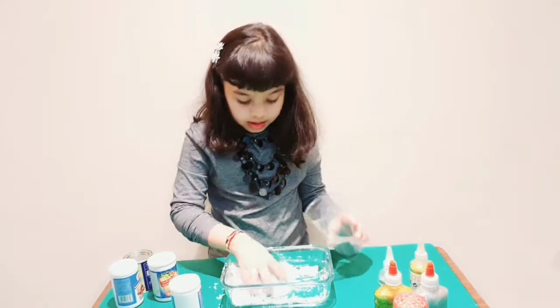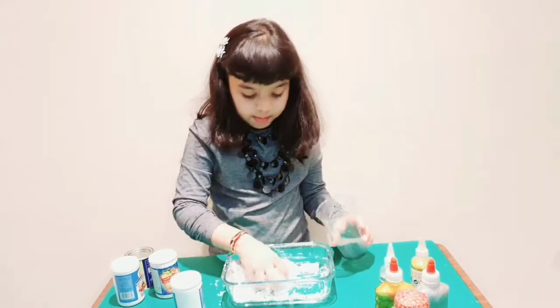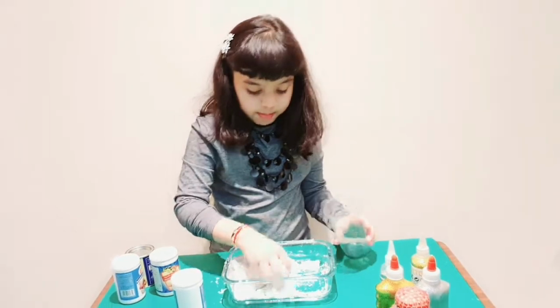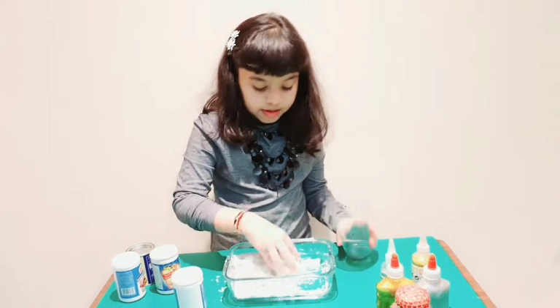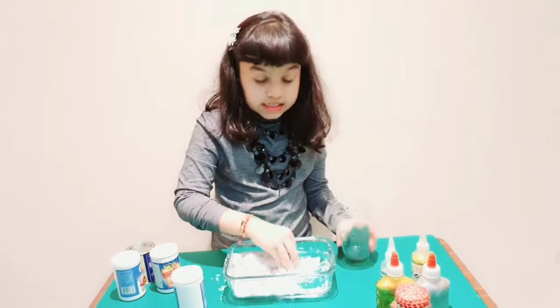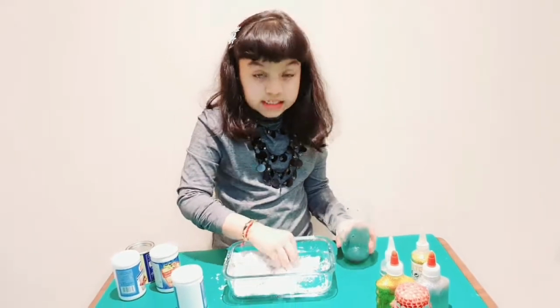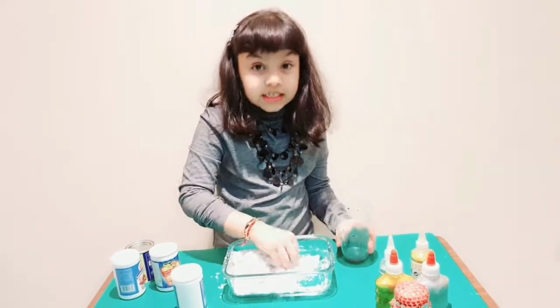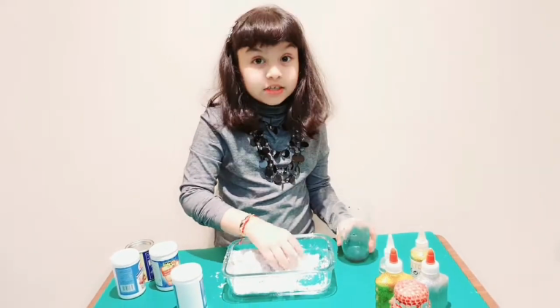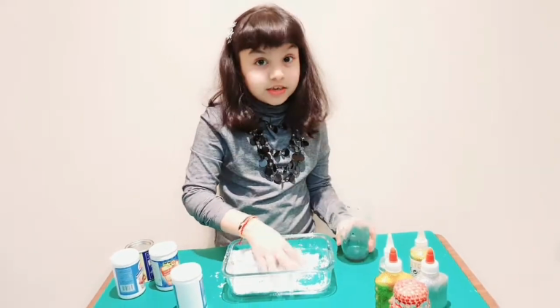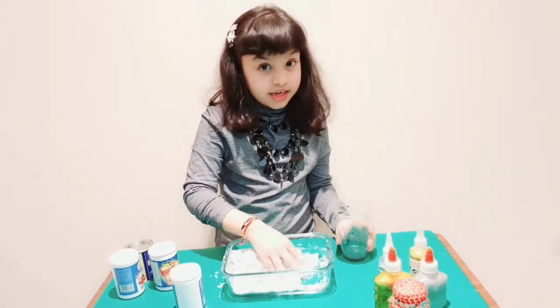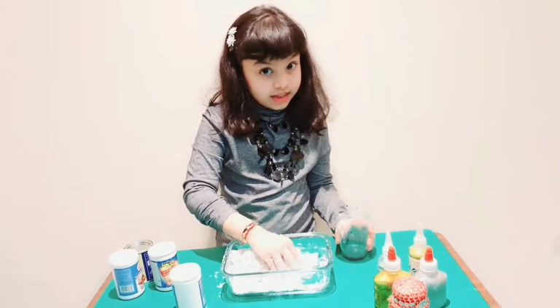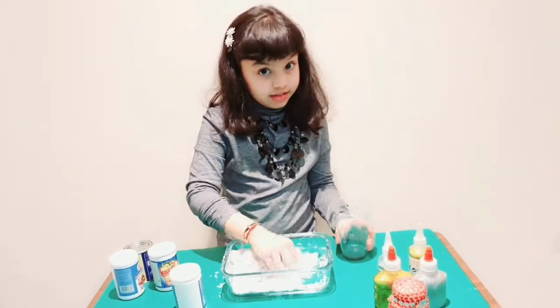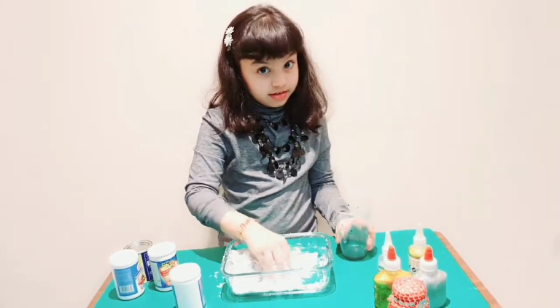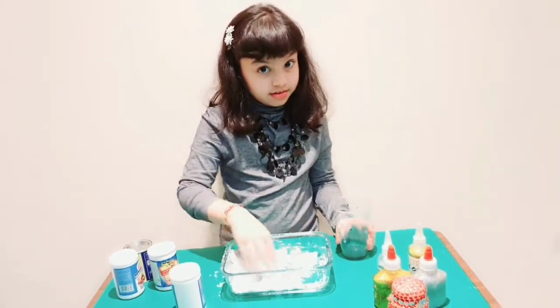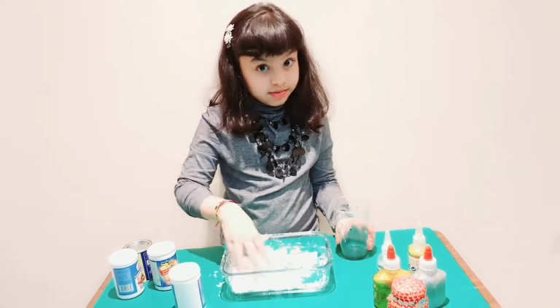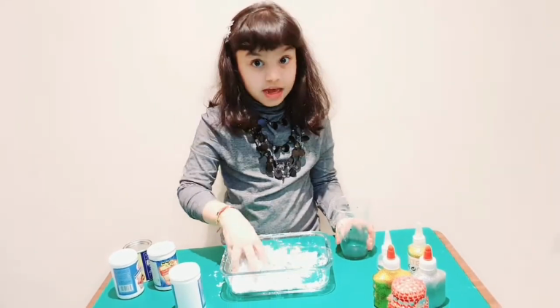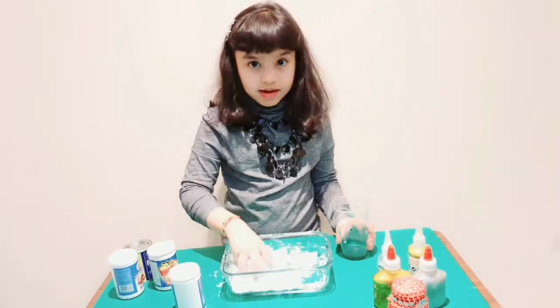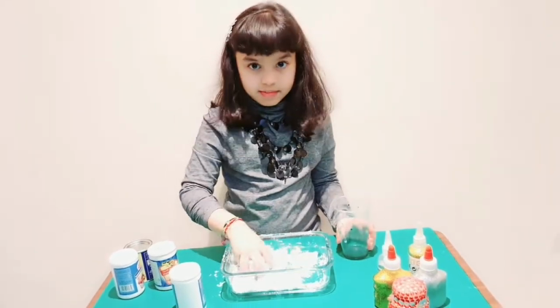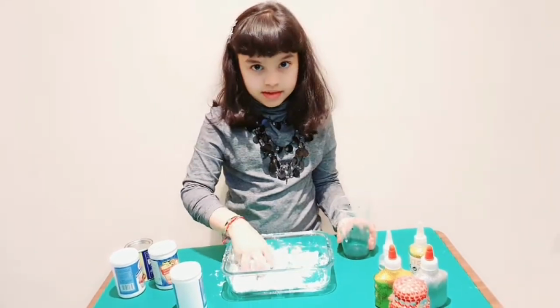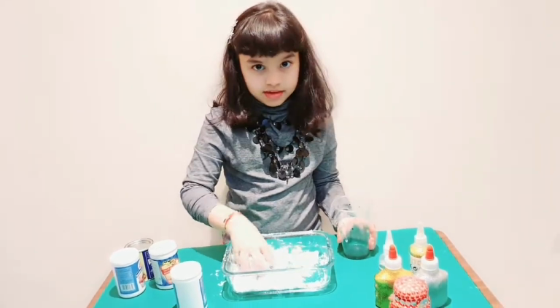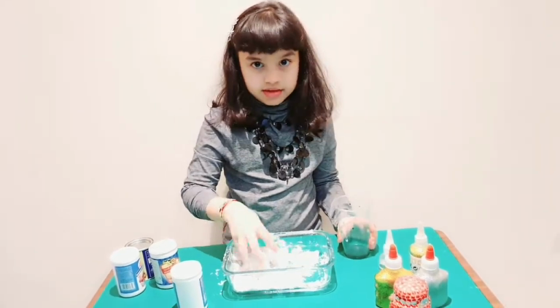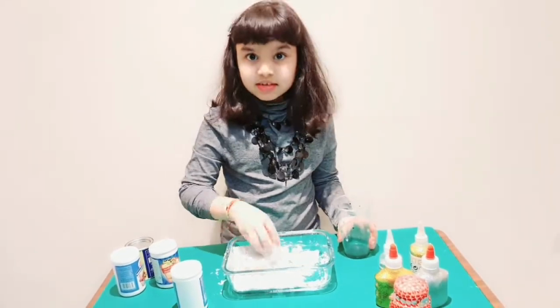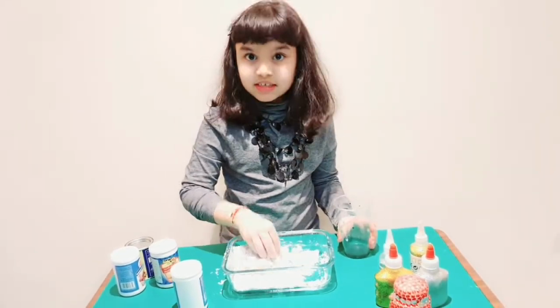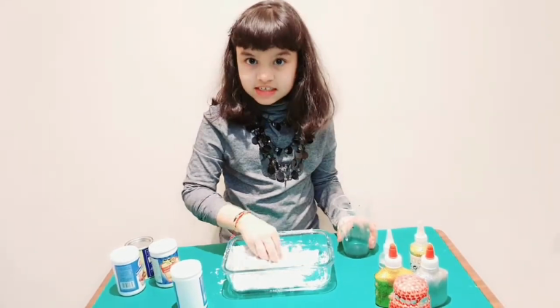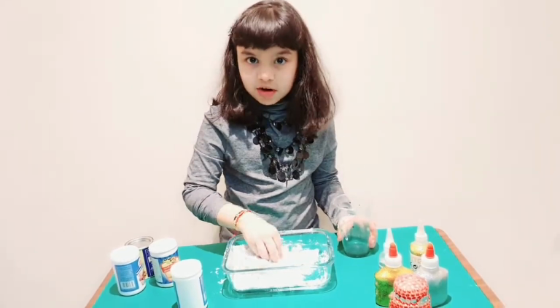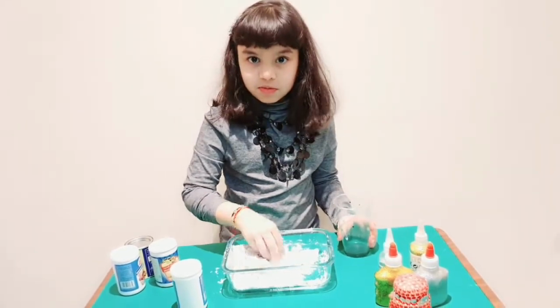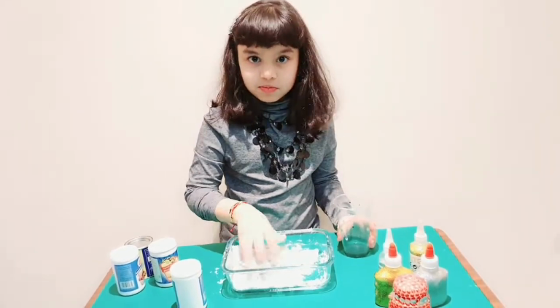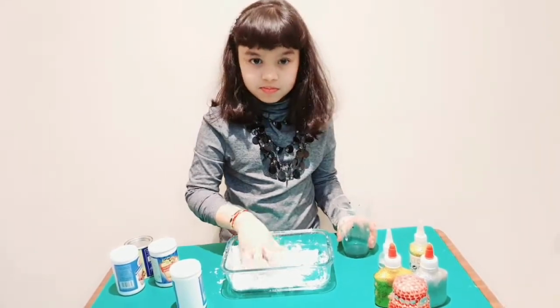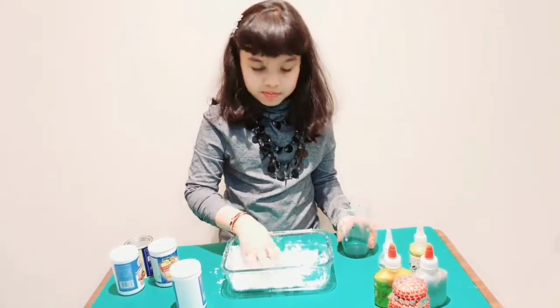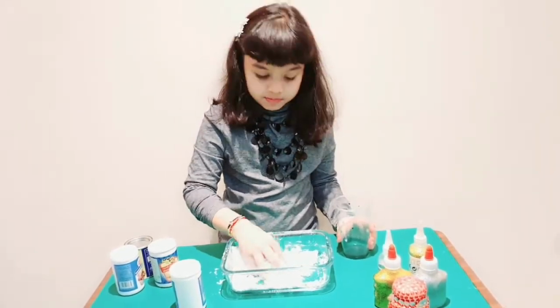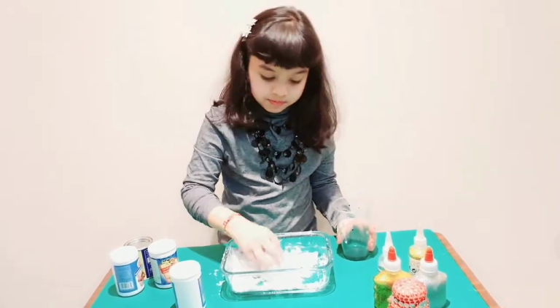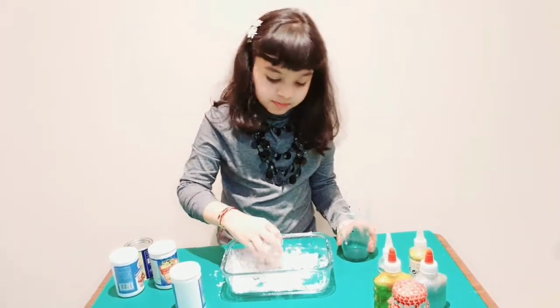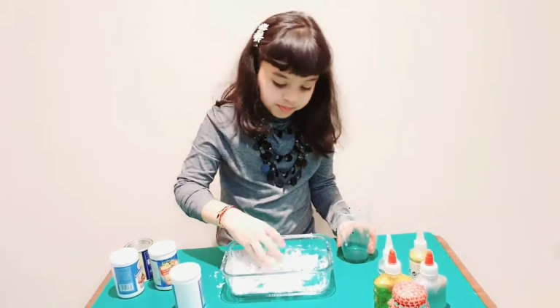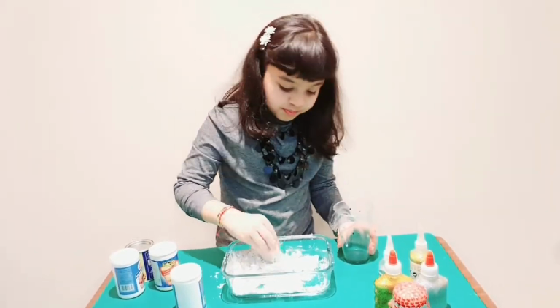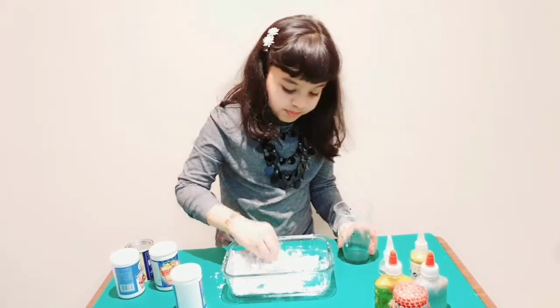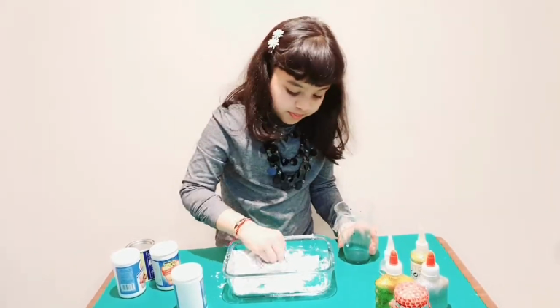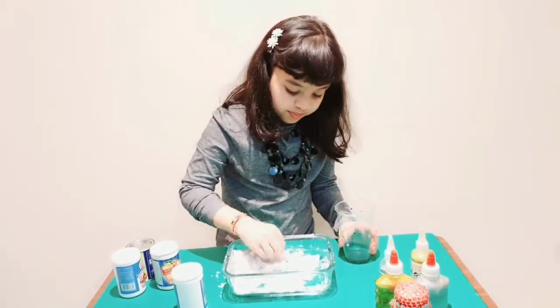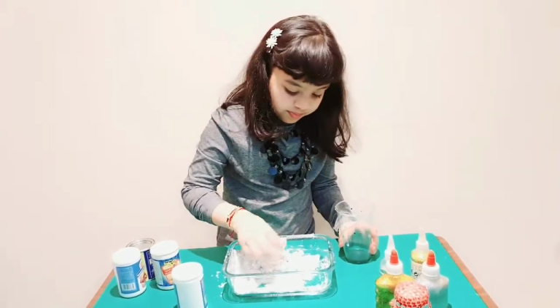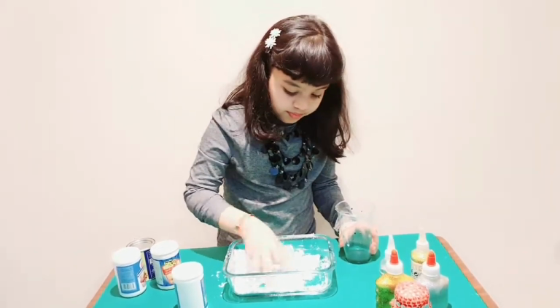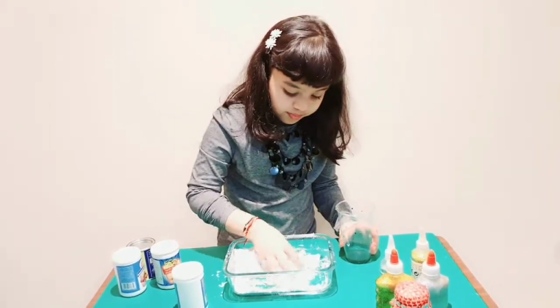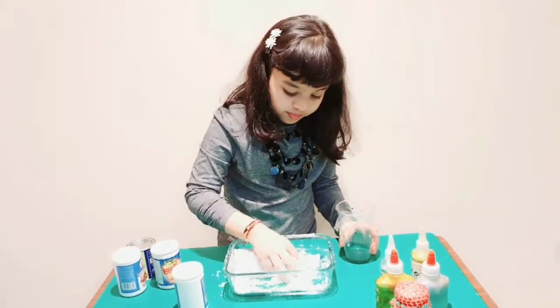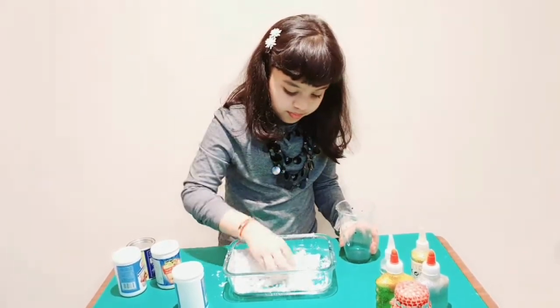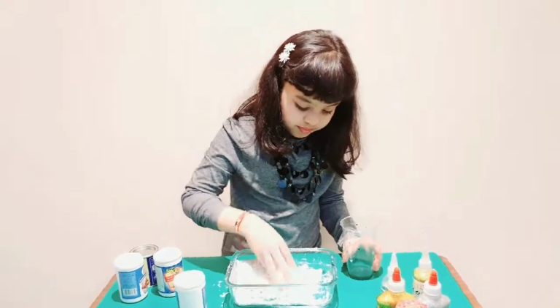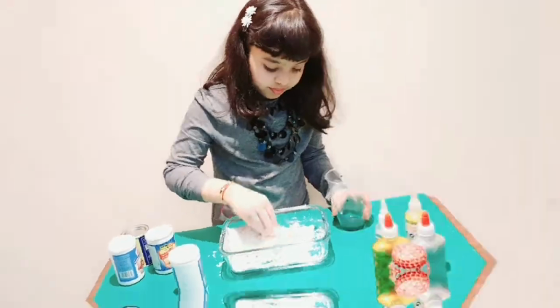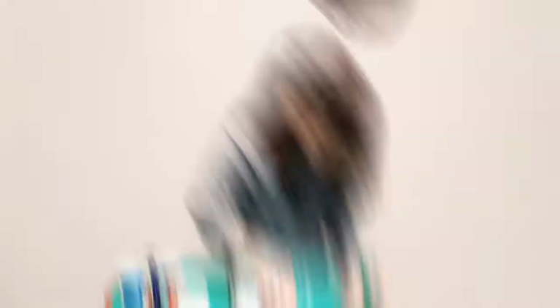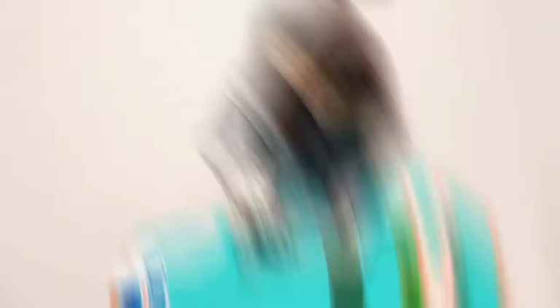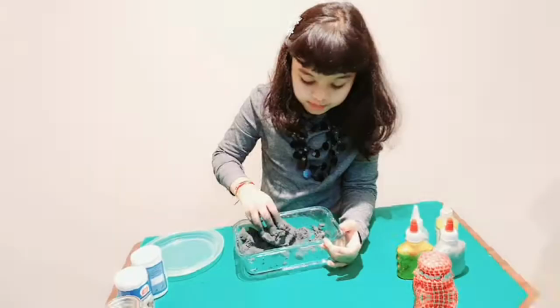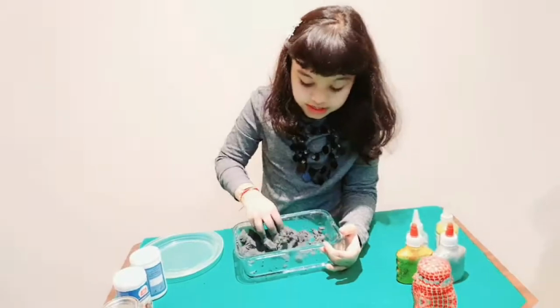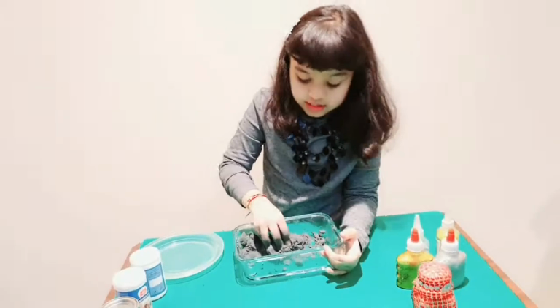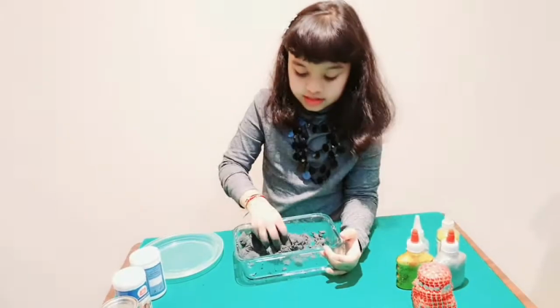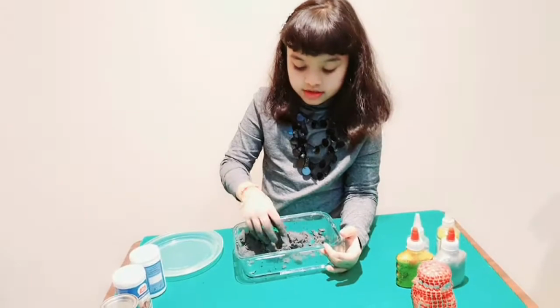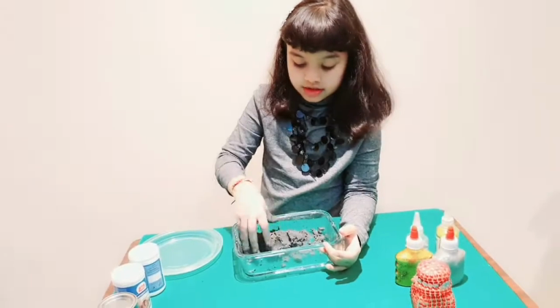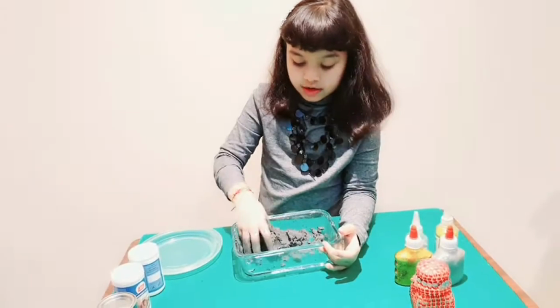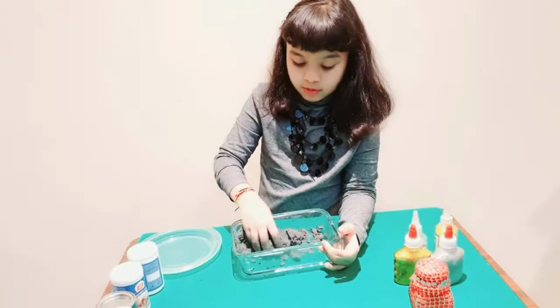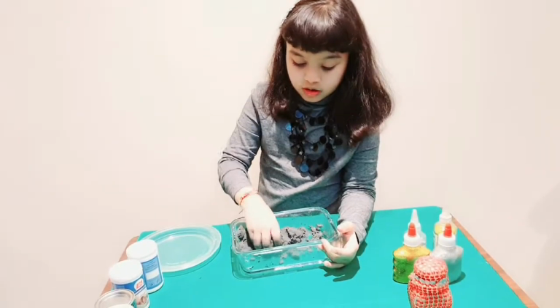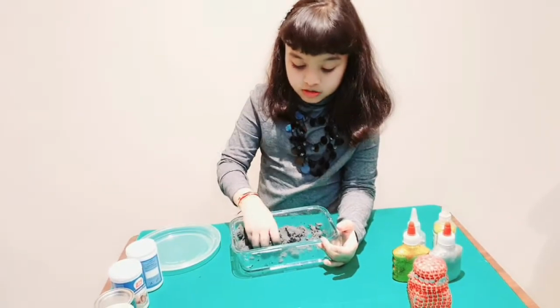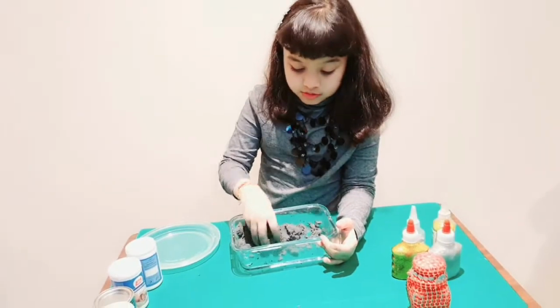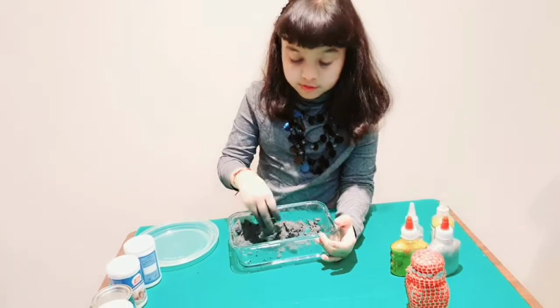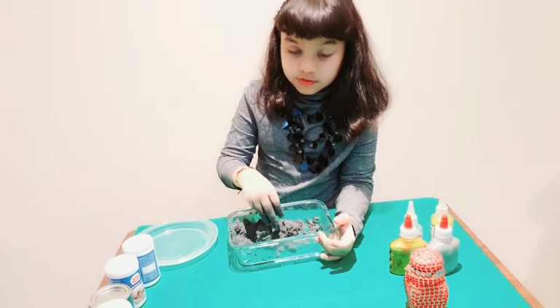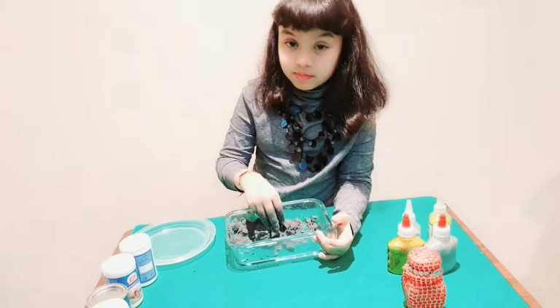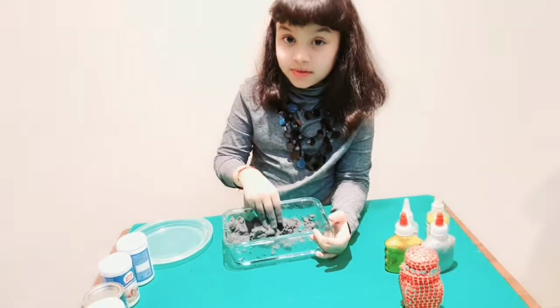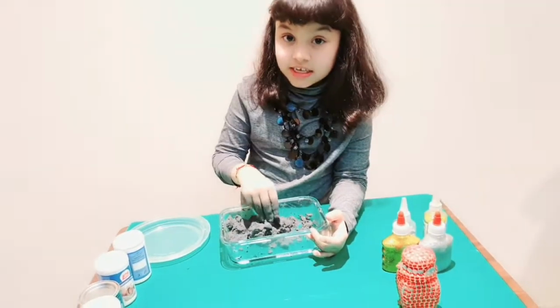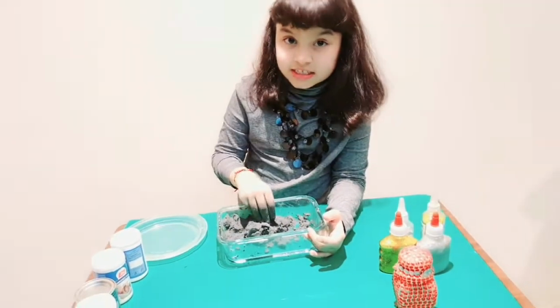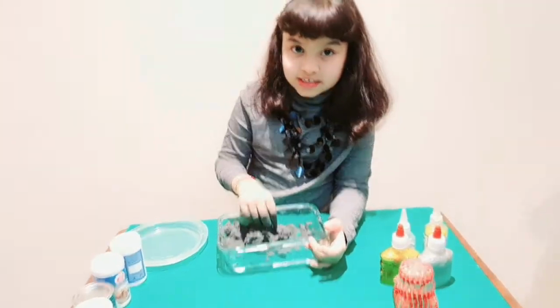Mix it together and make a dough. I made the dough out of the mixture.